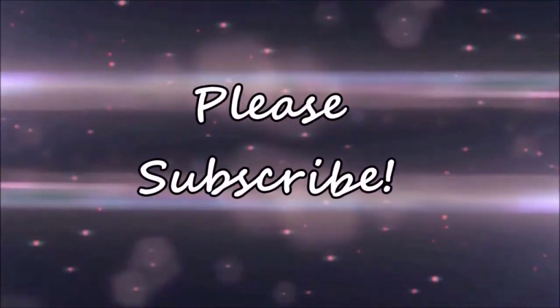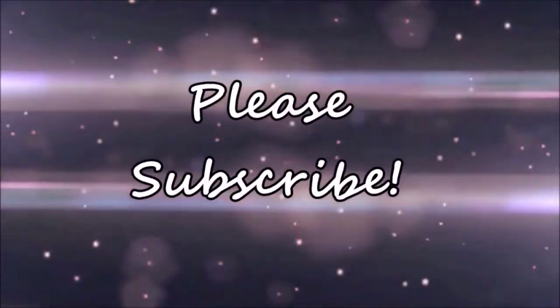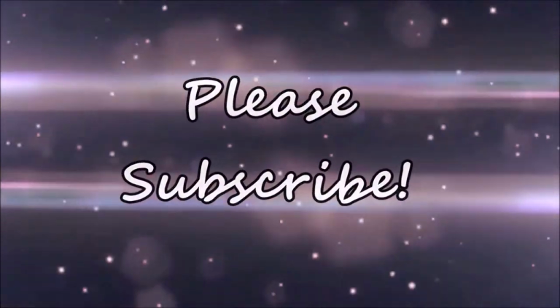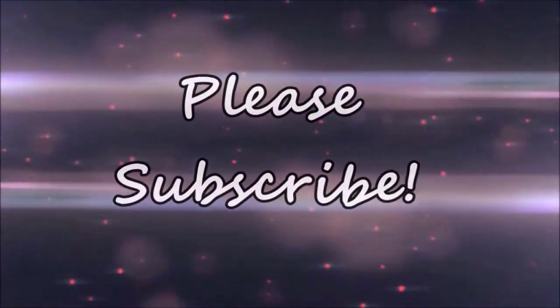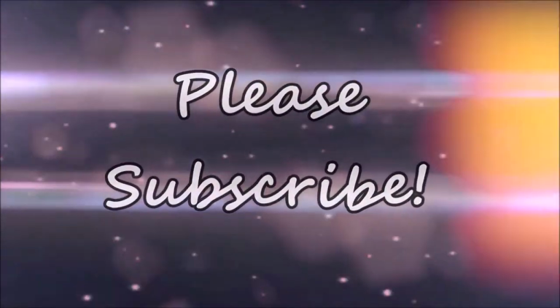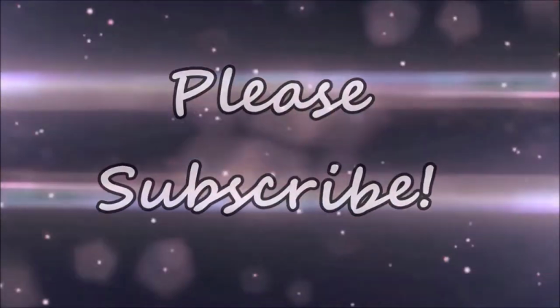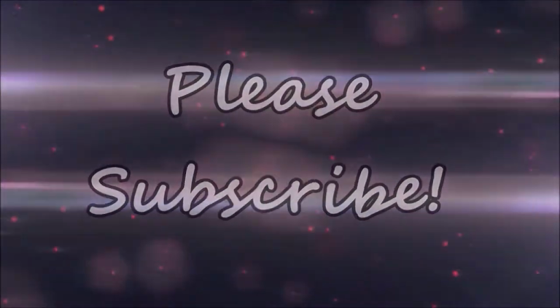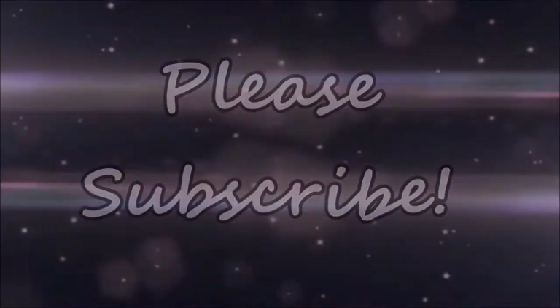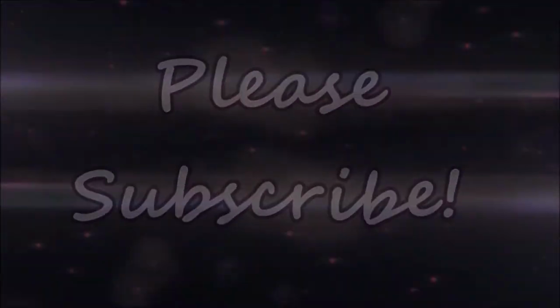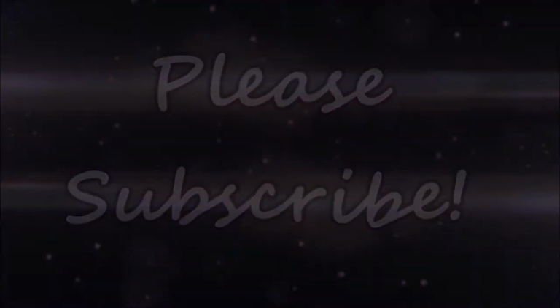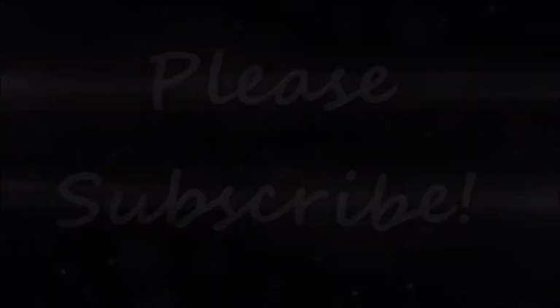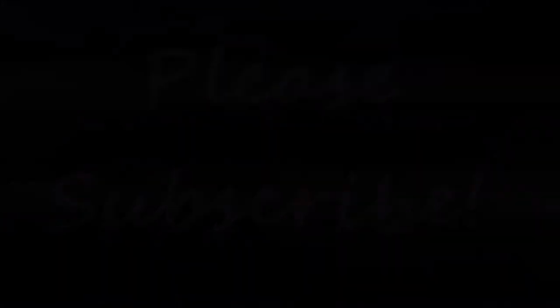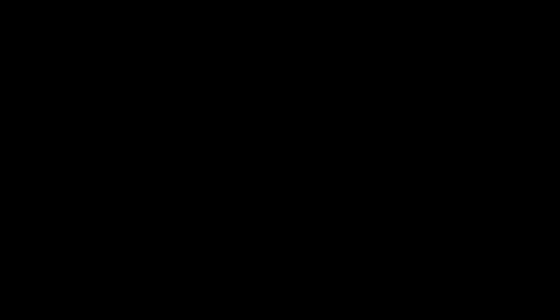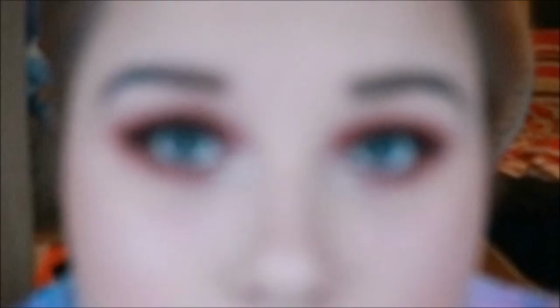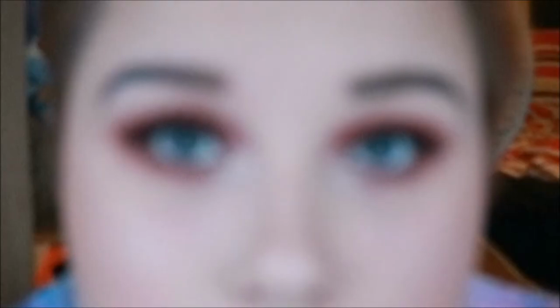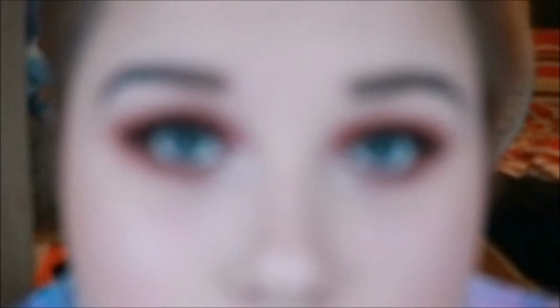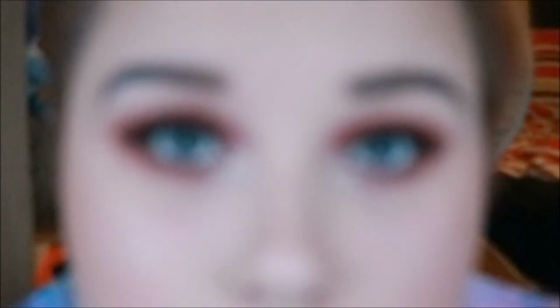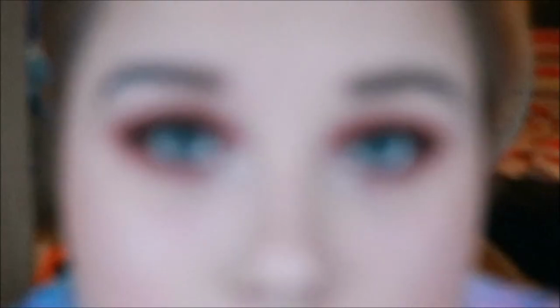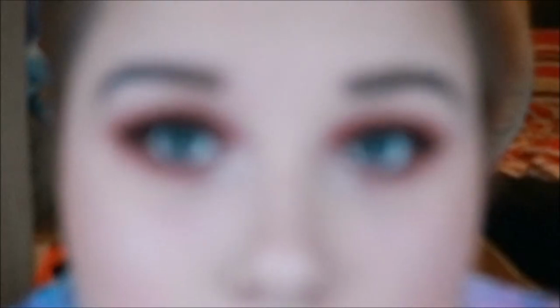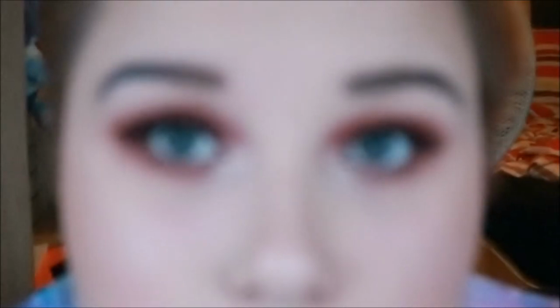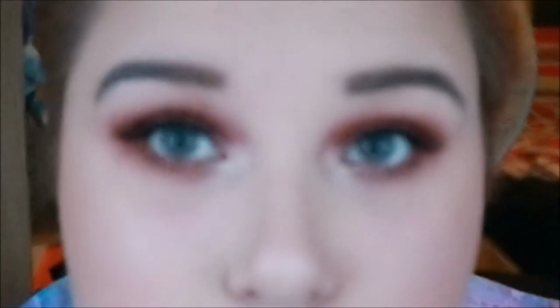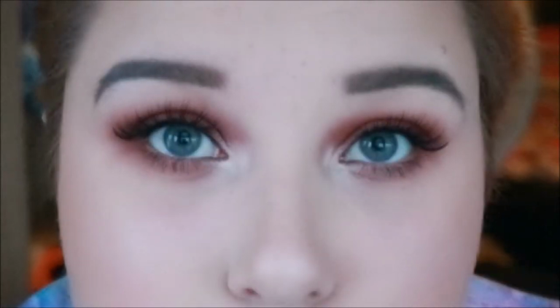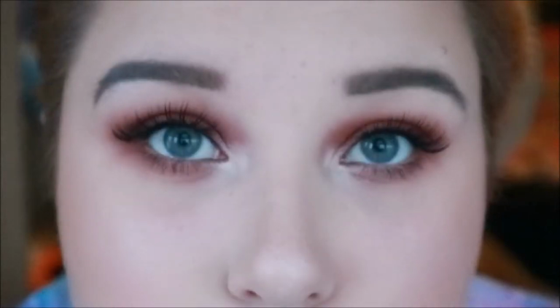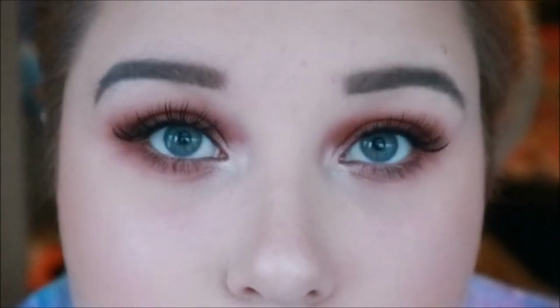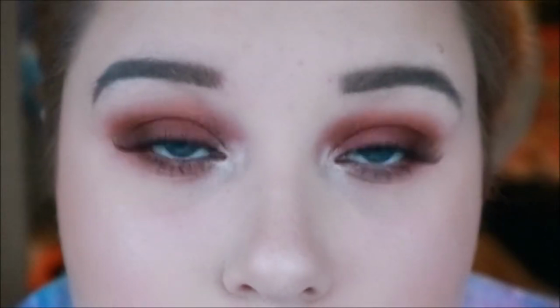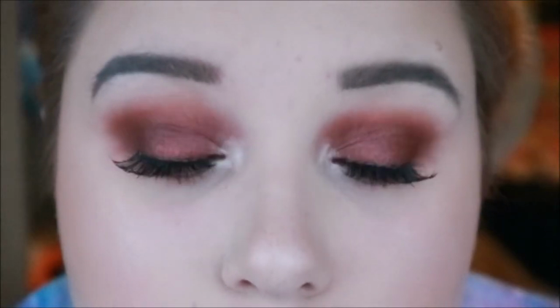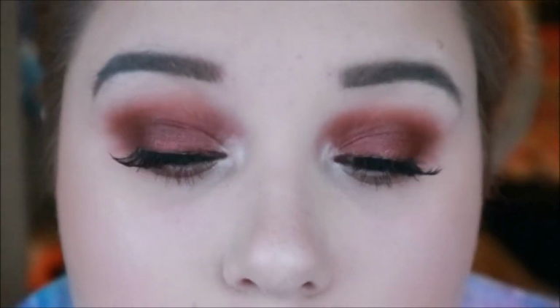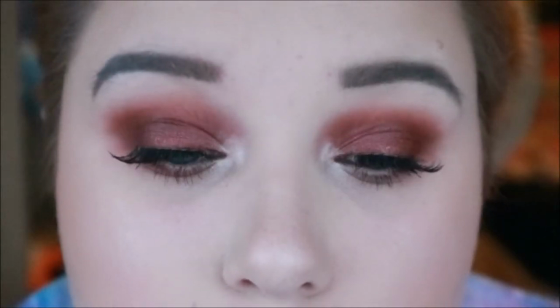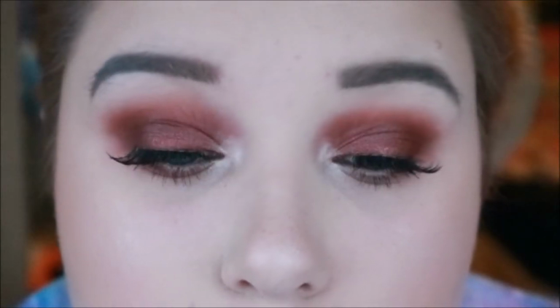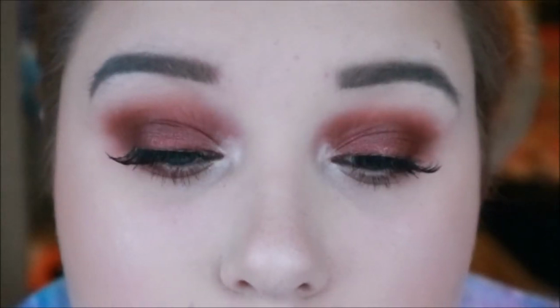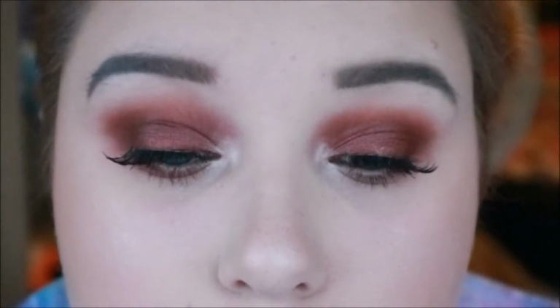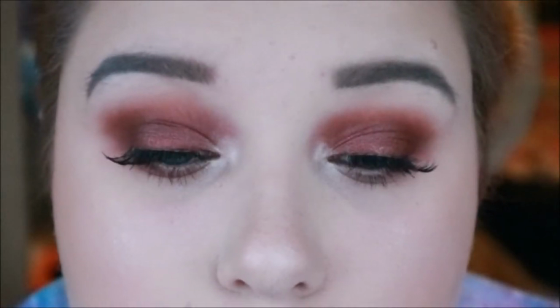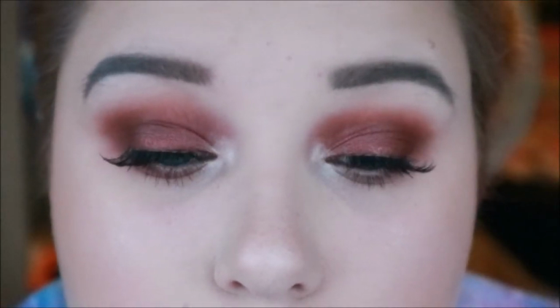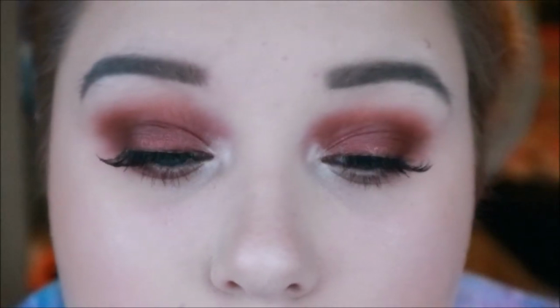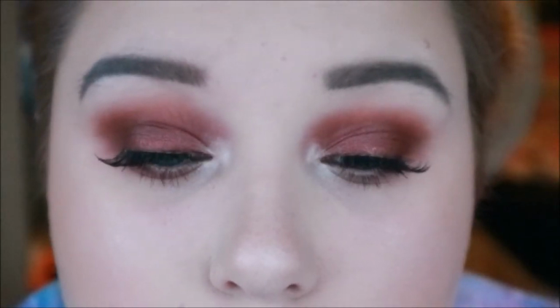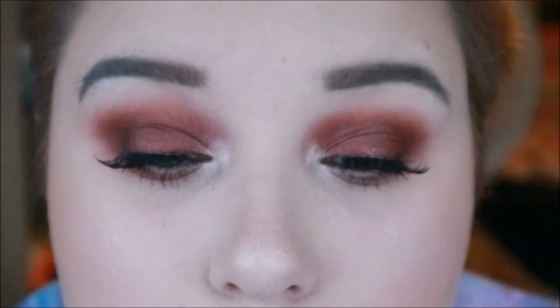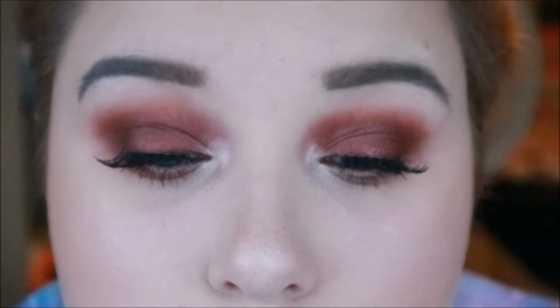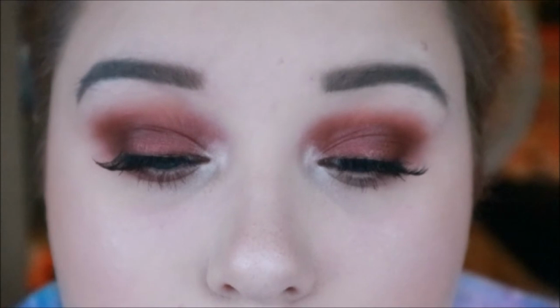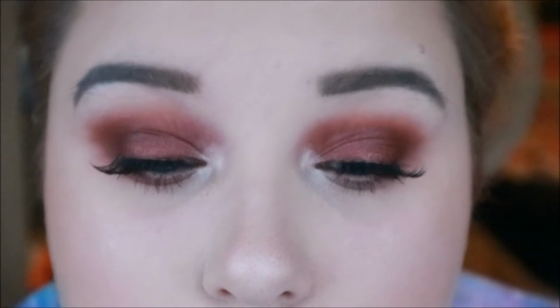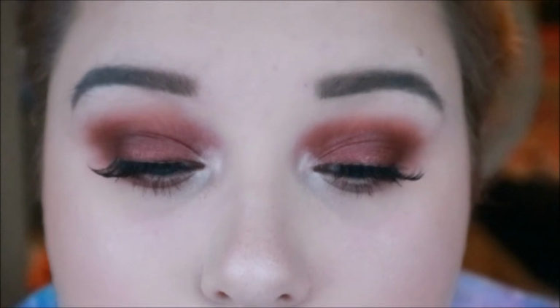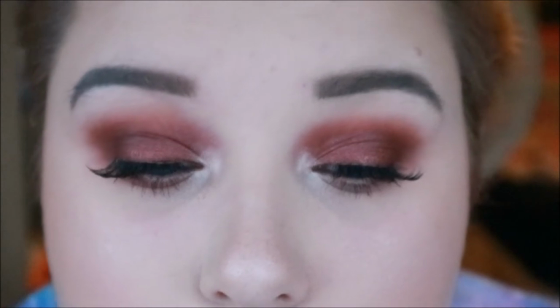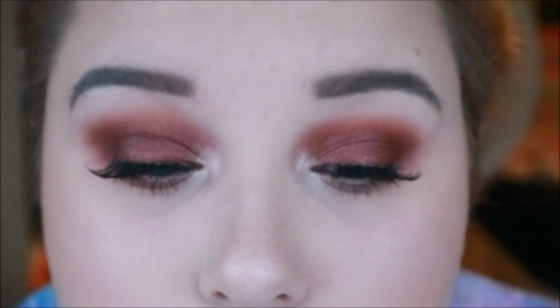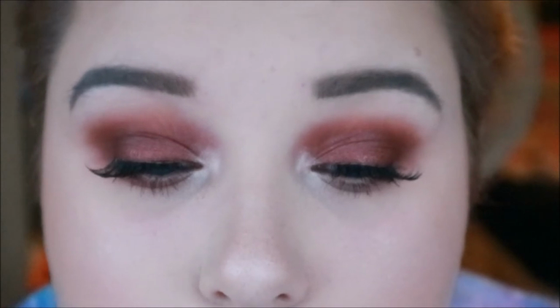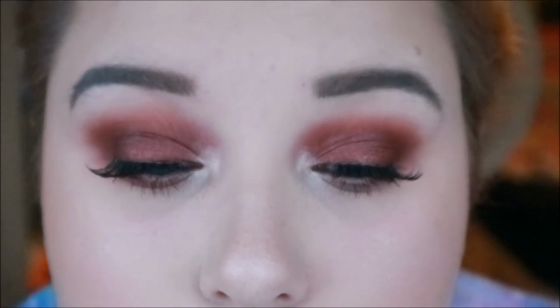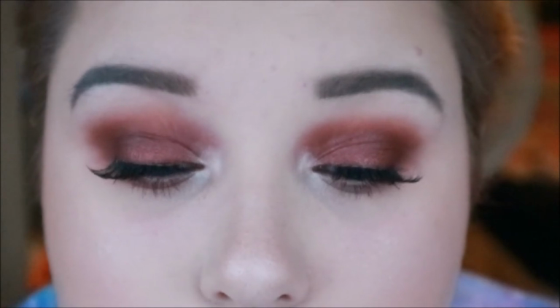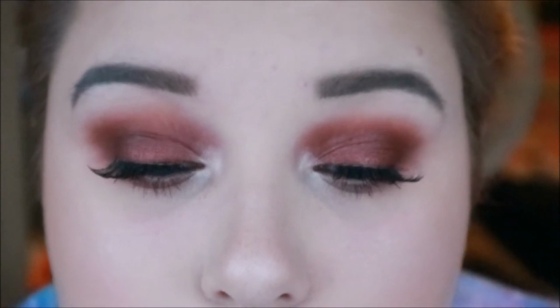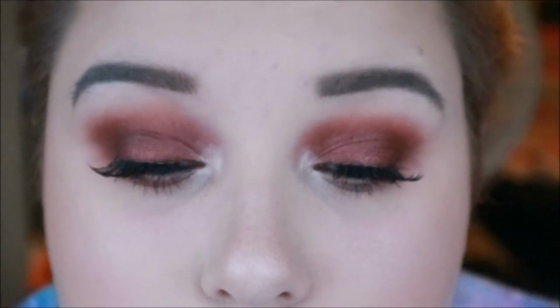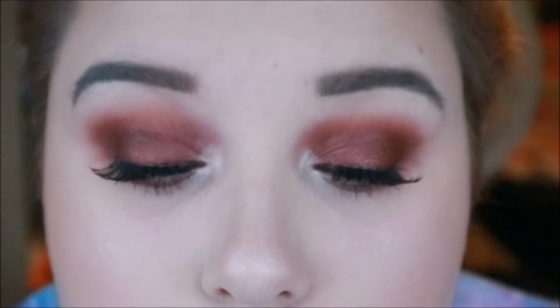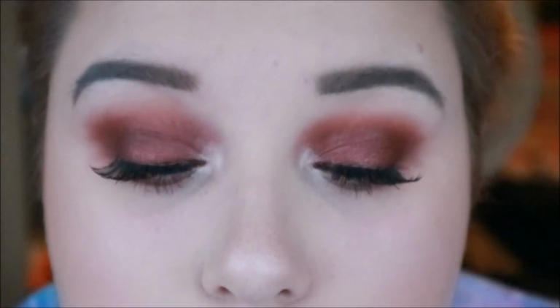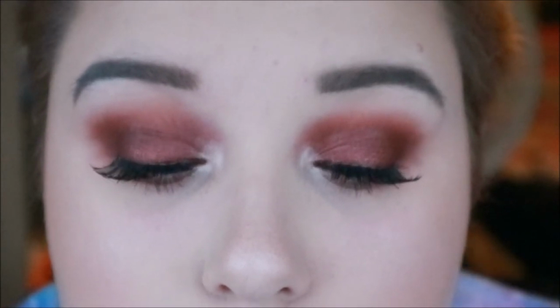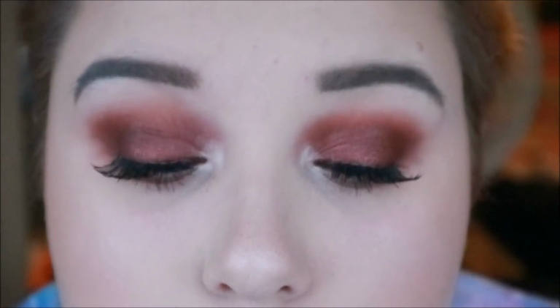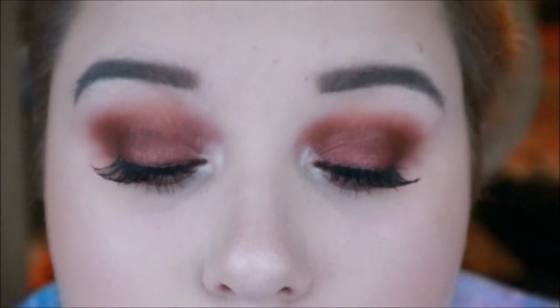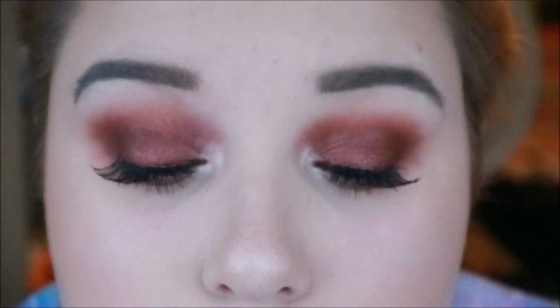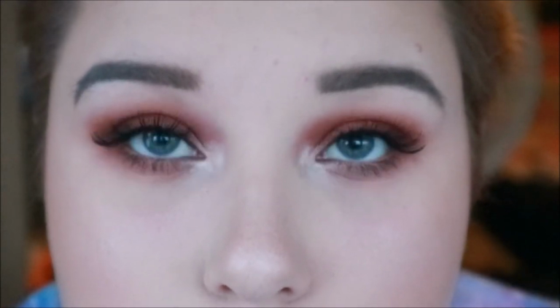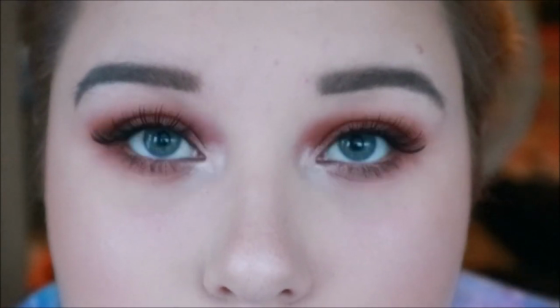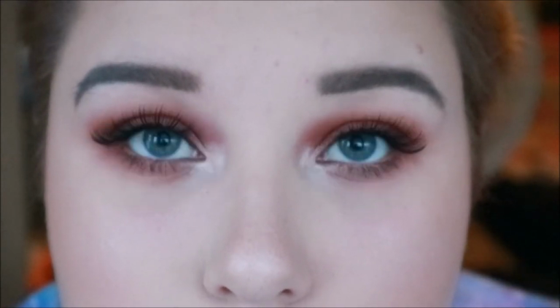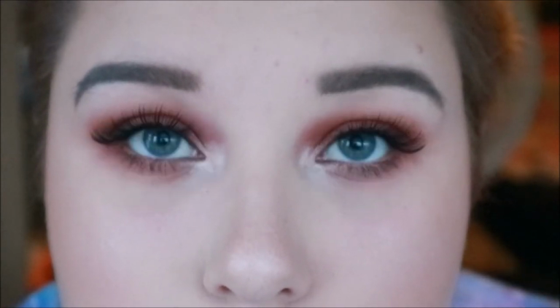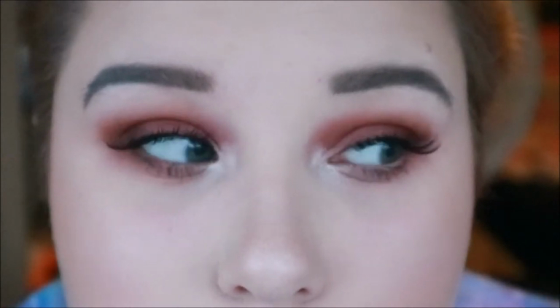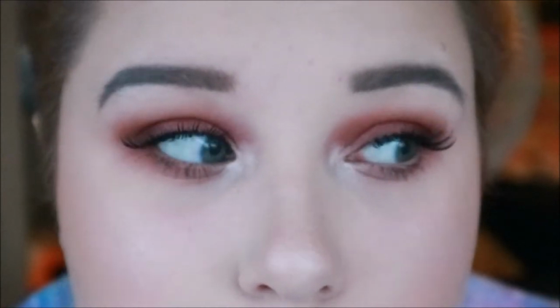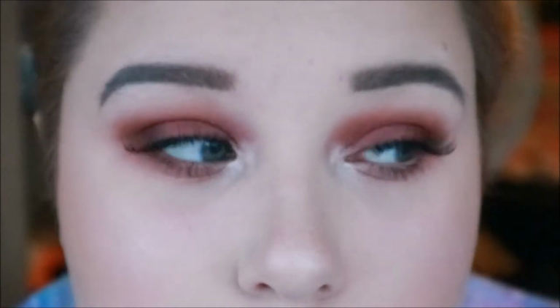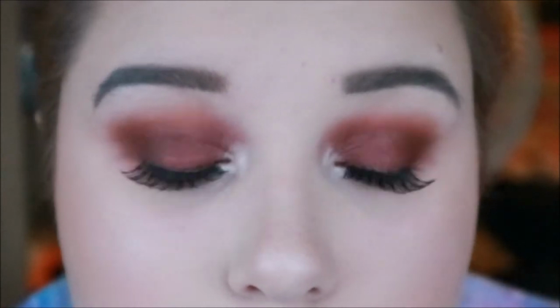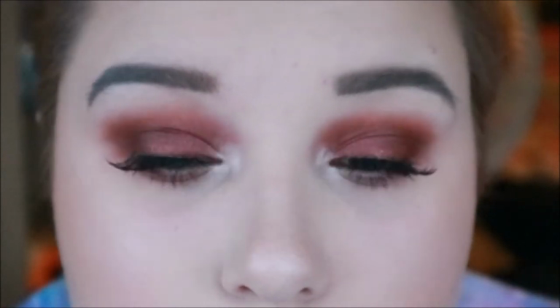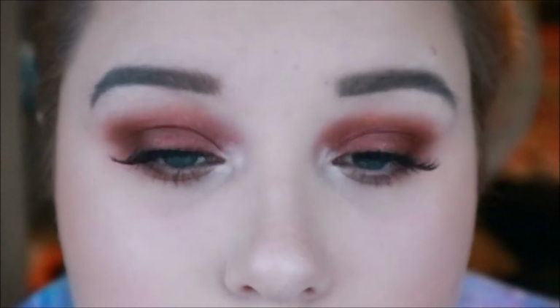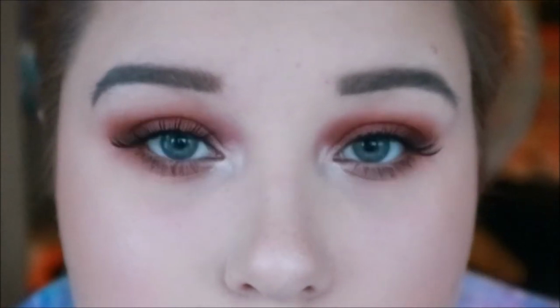Hey guys, it's Sian. In this video I'm going to be doing this look which I've based around an anti-Valentine's look.